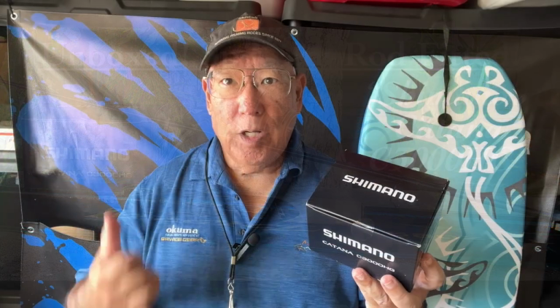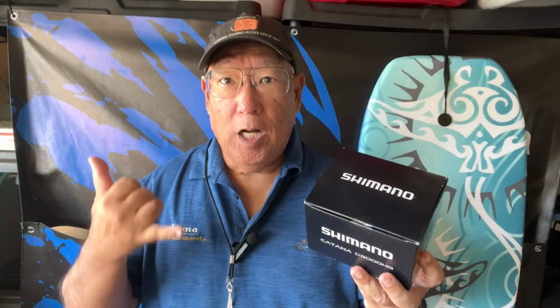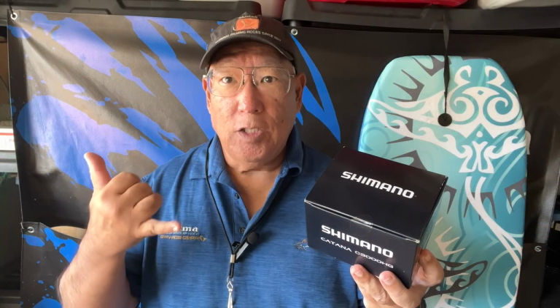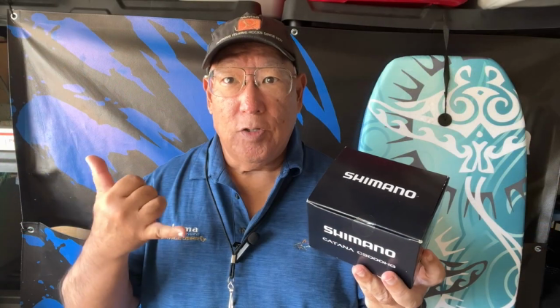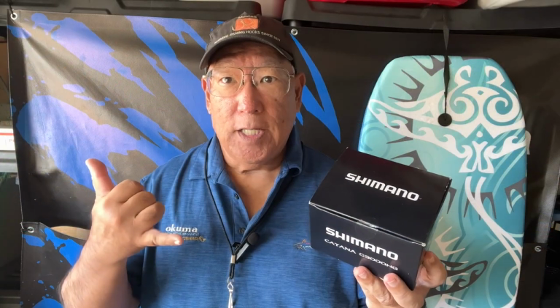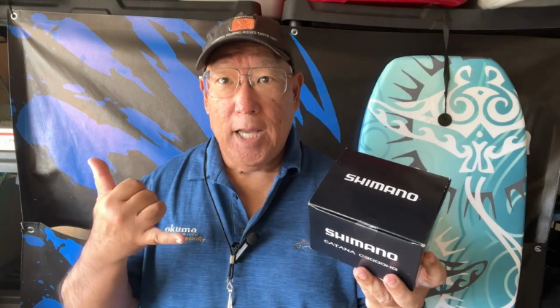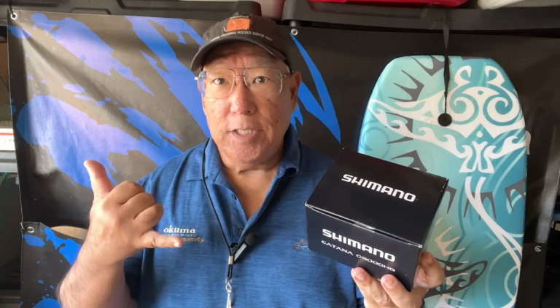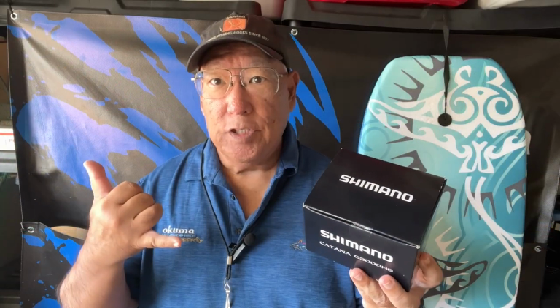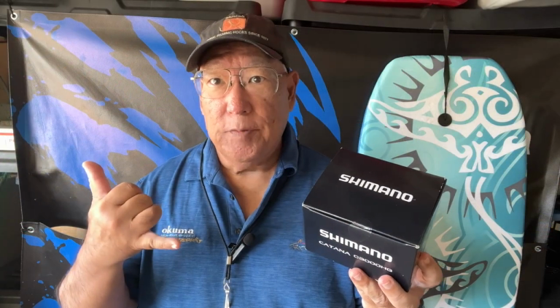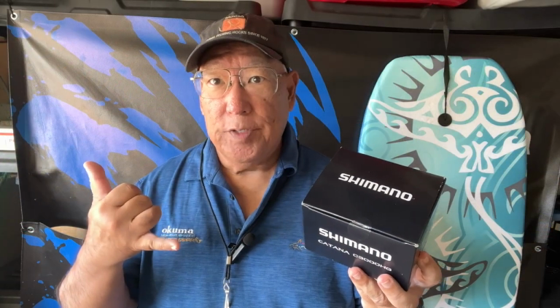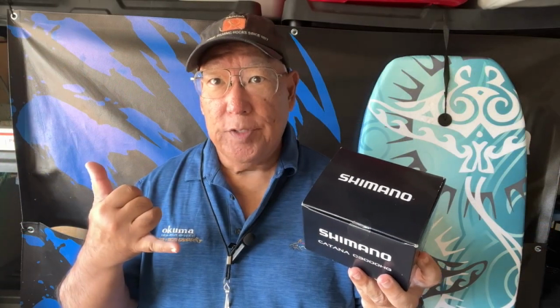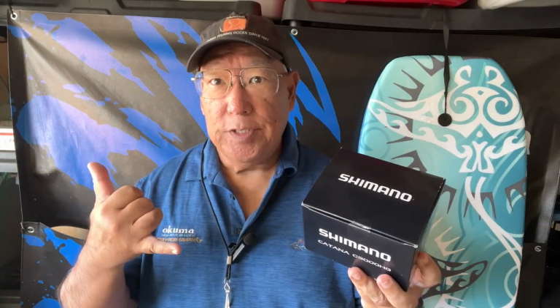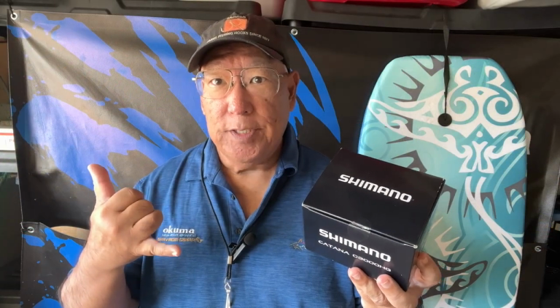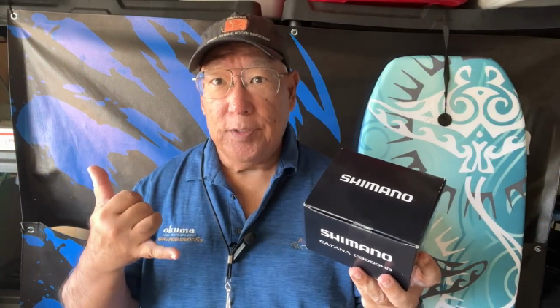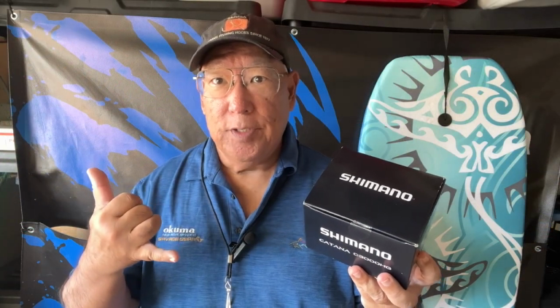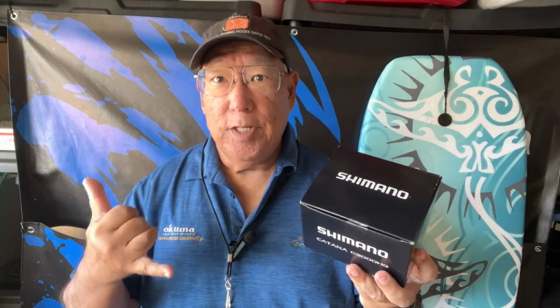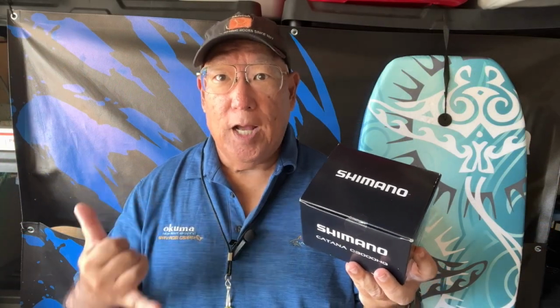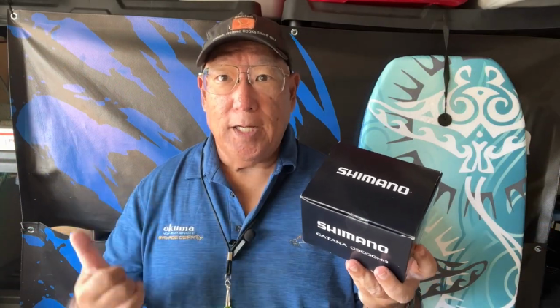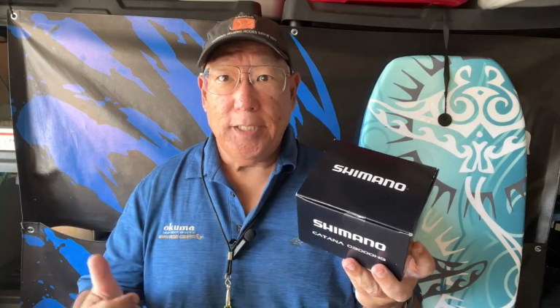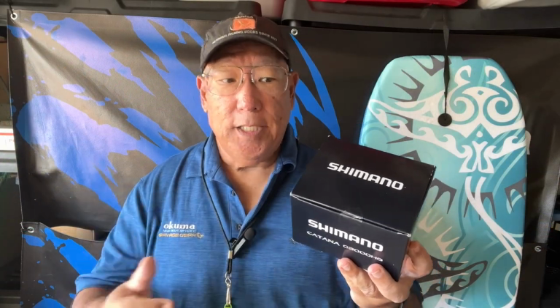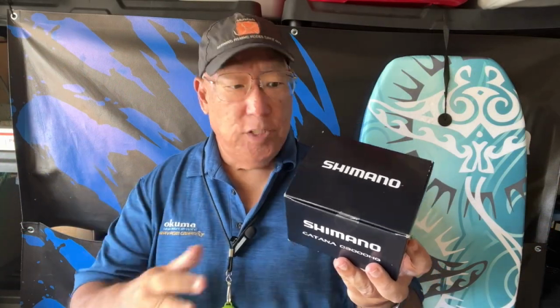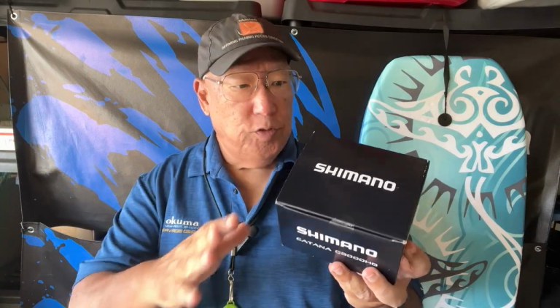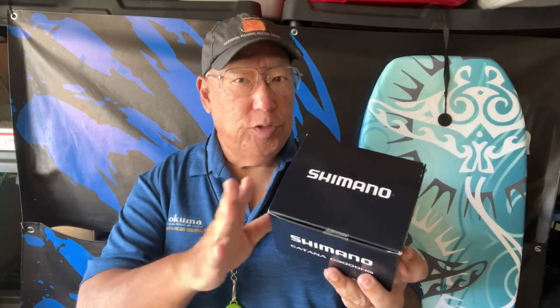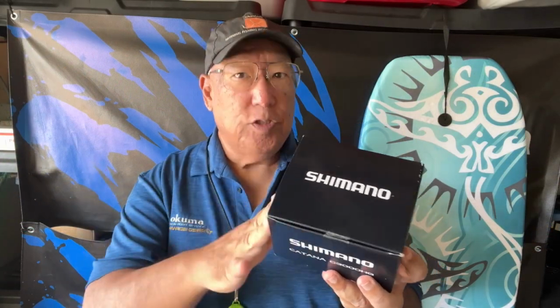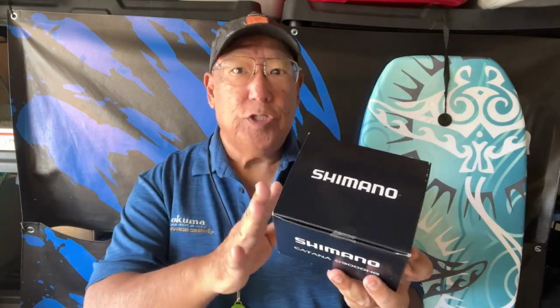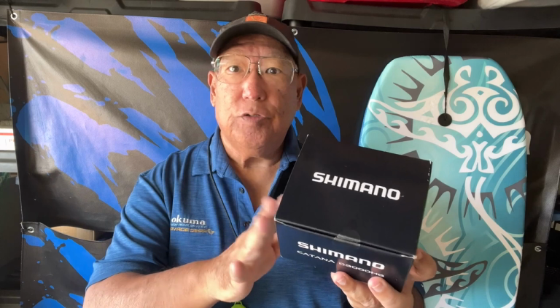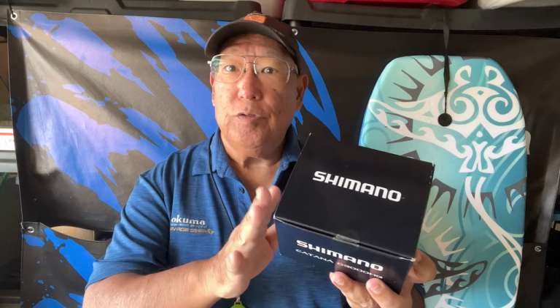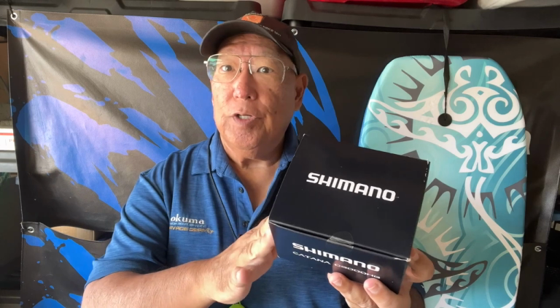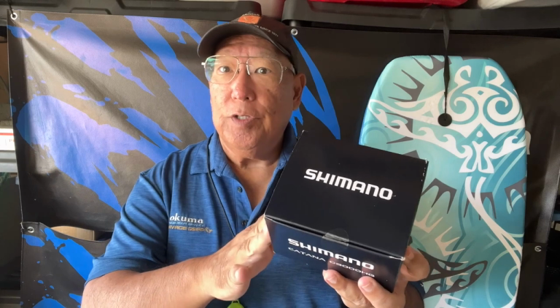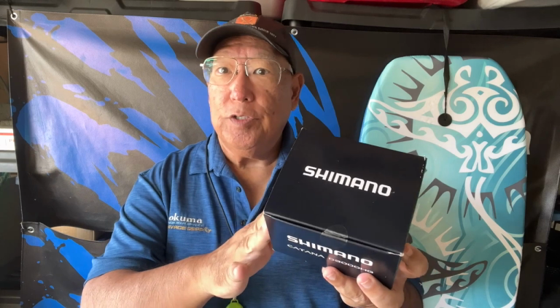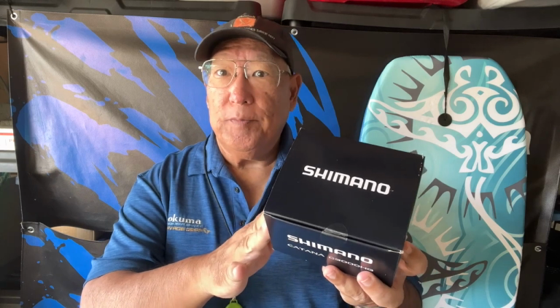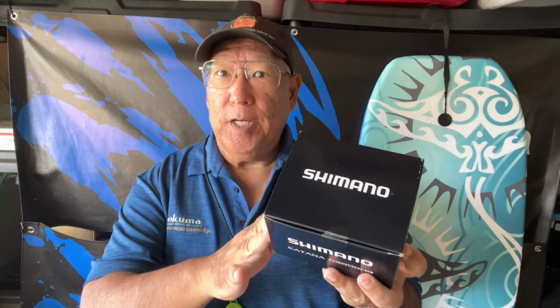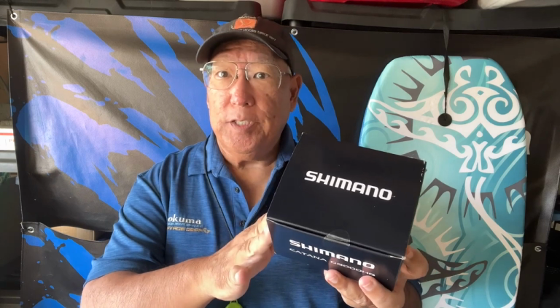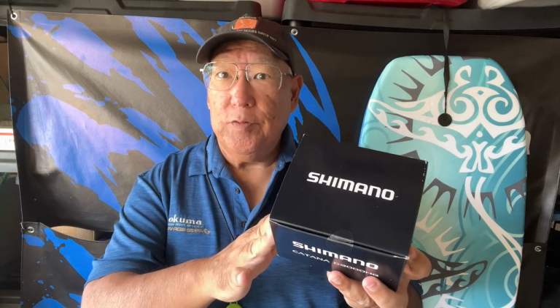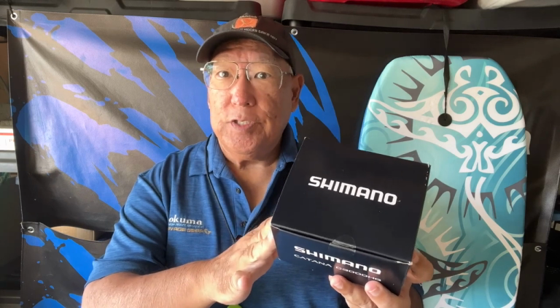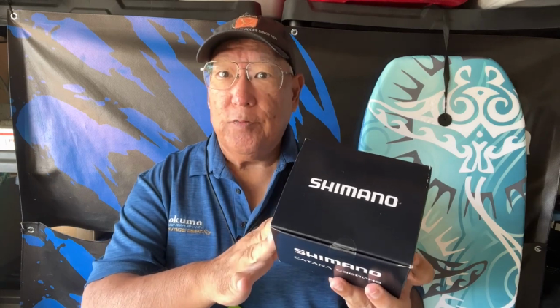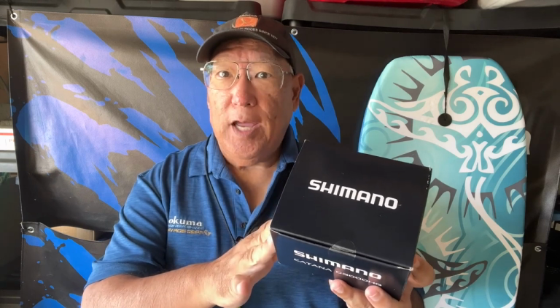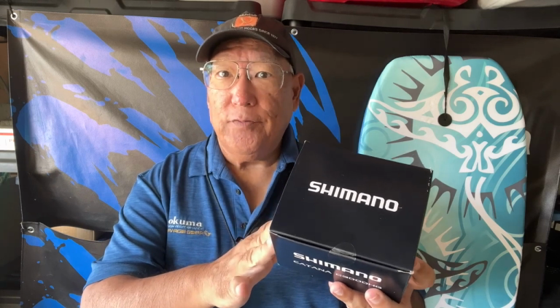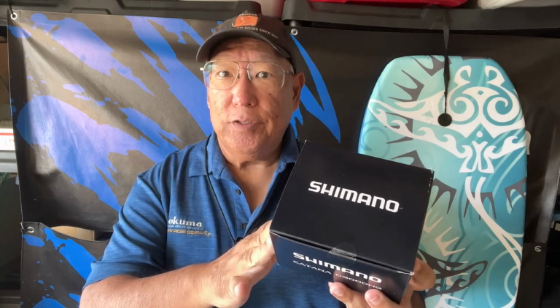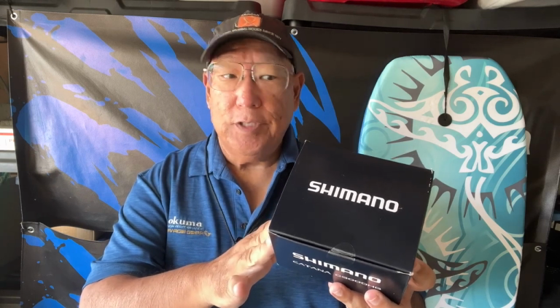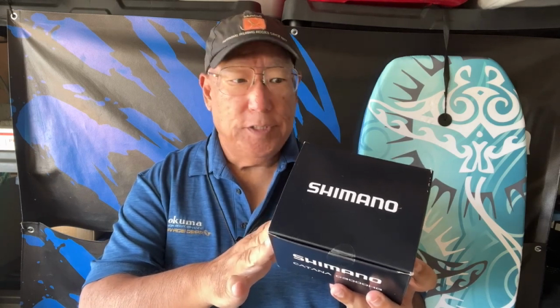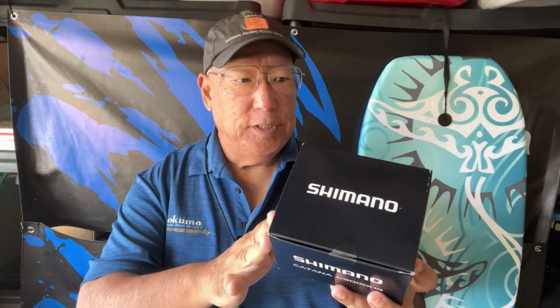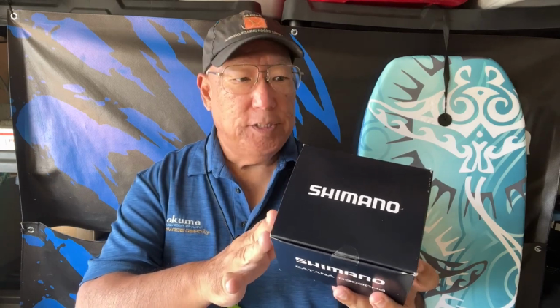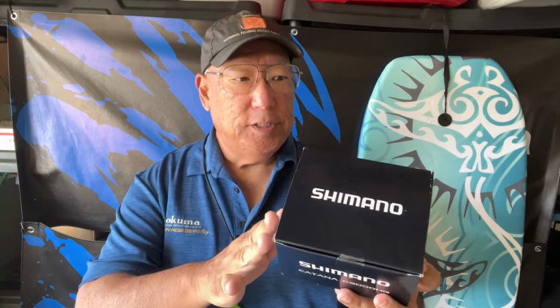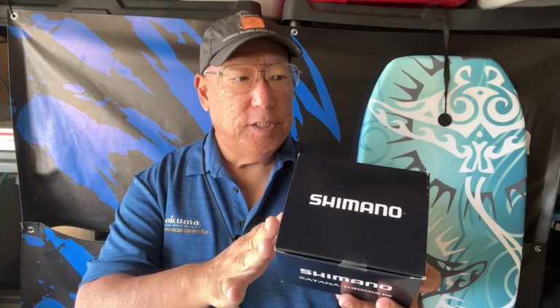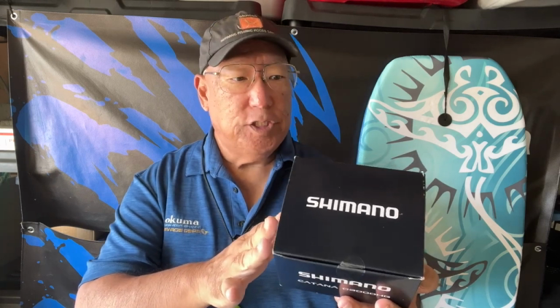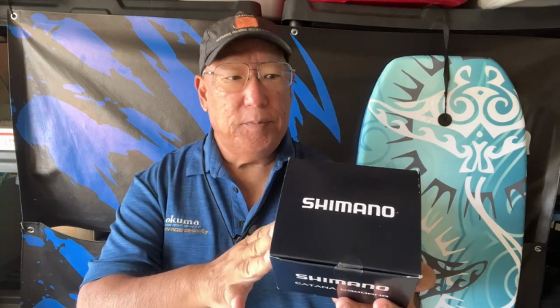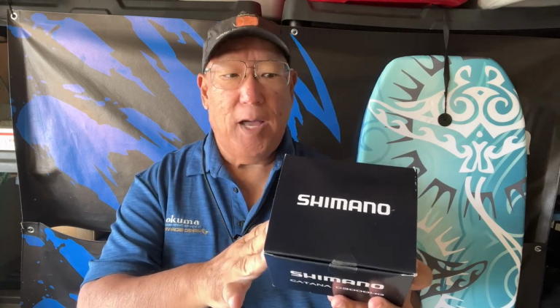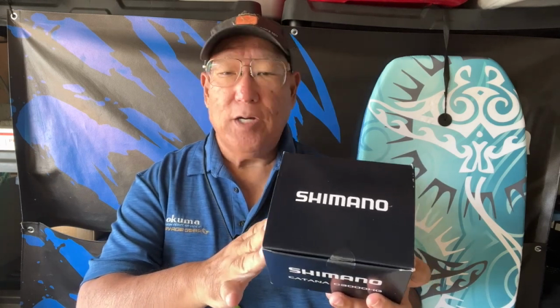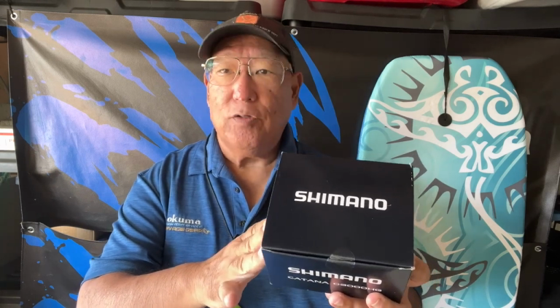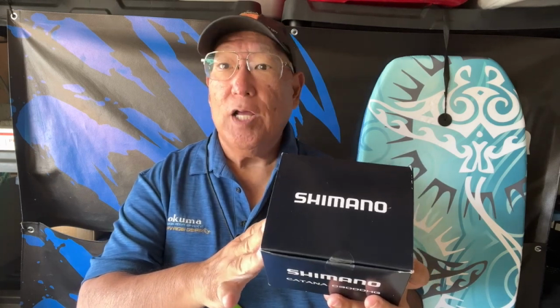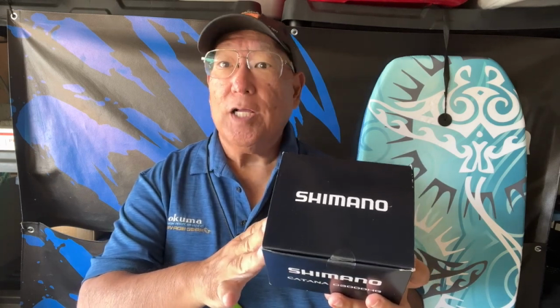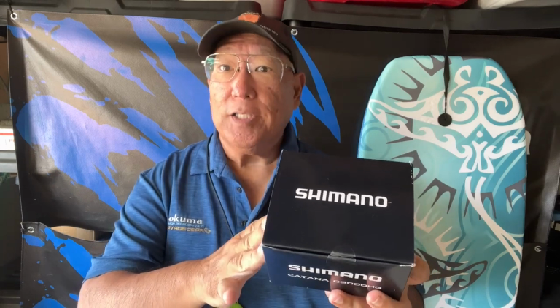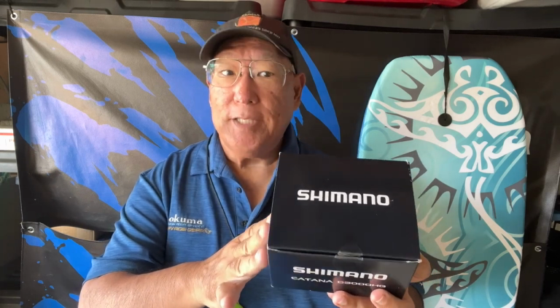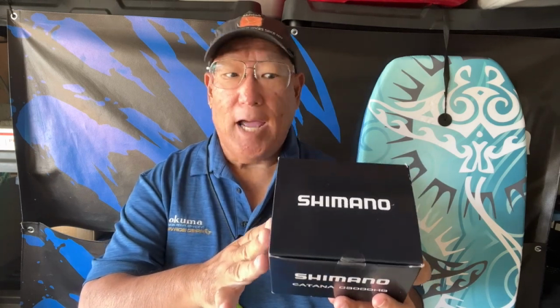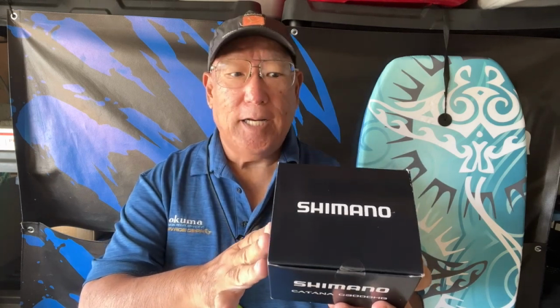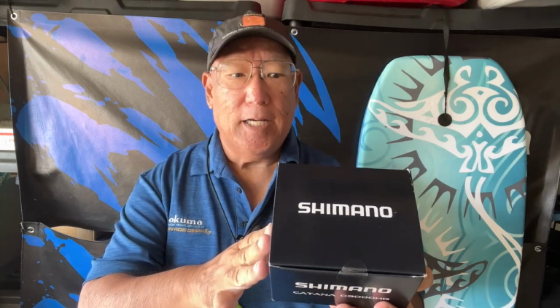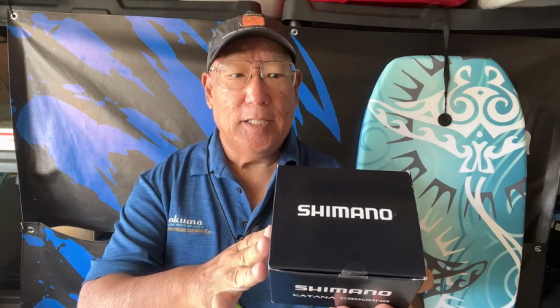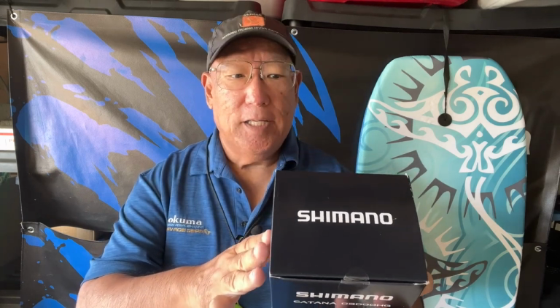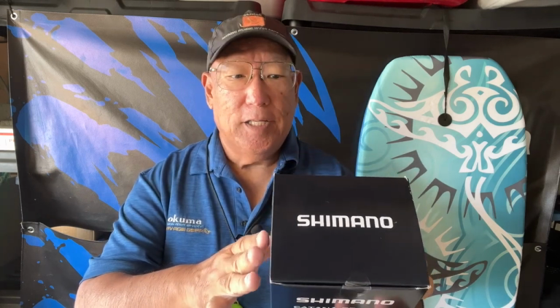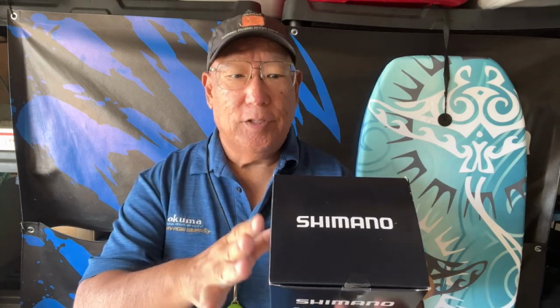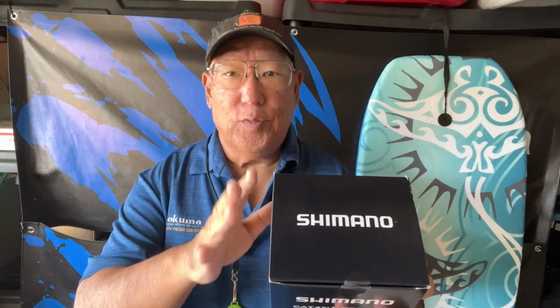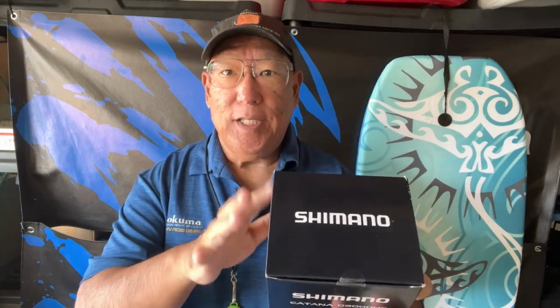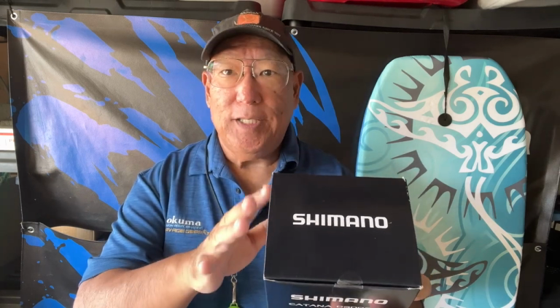Aloha guys, Scuba Chris here. I'd like to introduce you to my newest arrival — this is the Shimano Katana 3000.